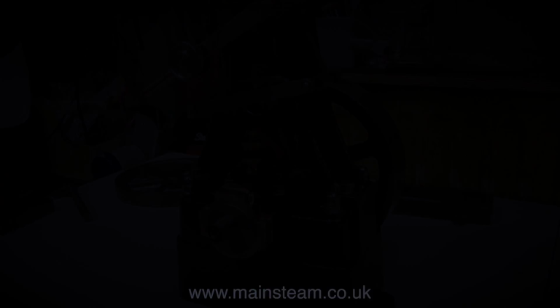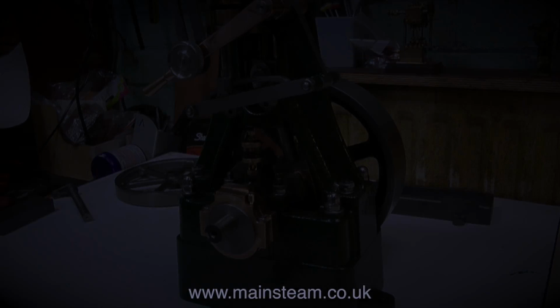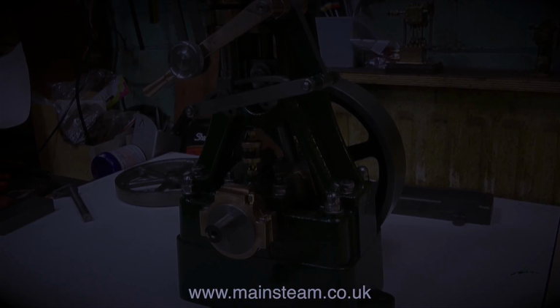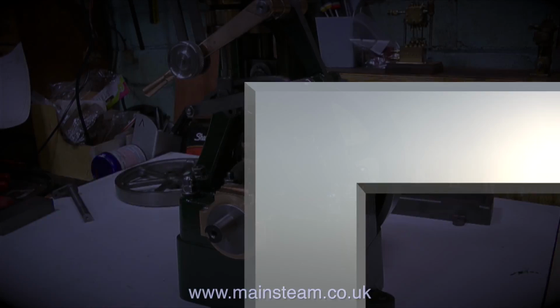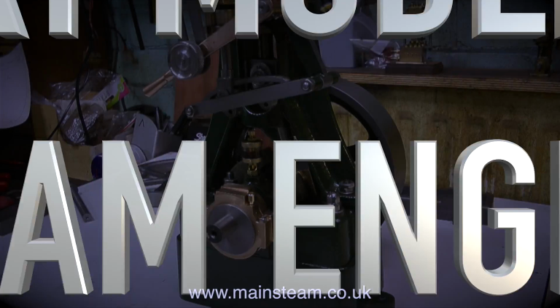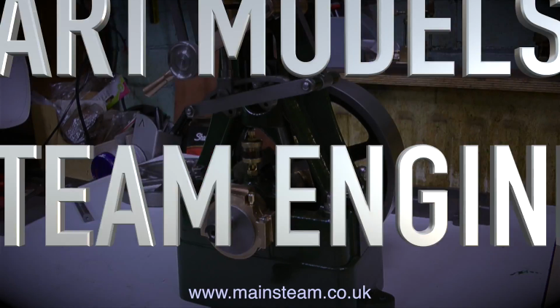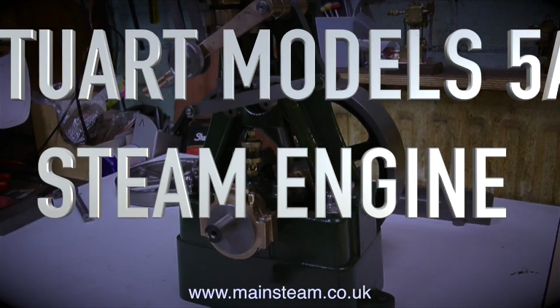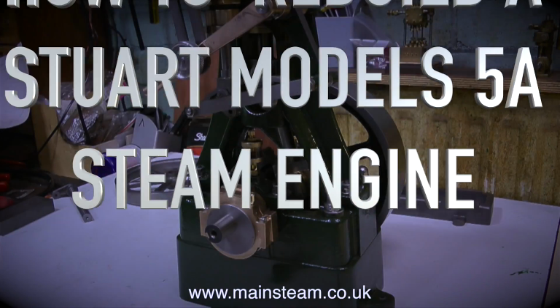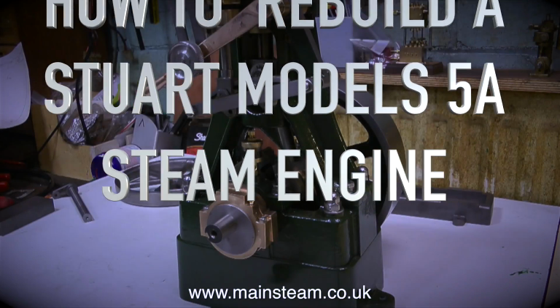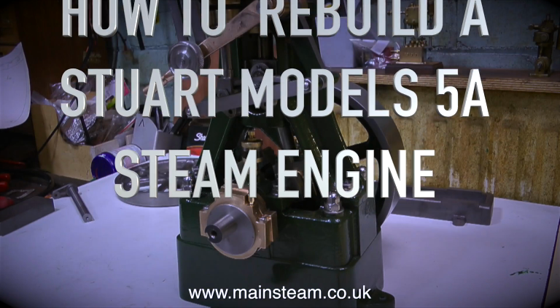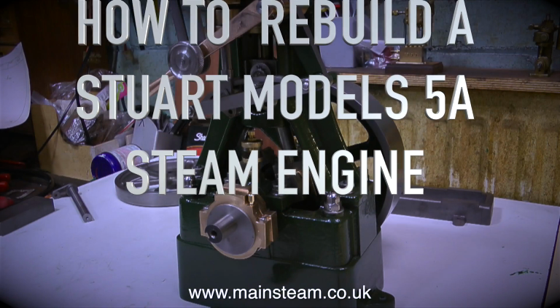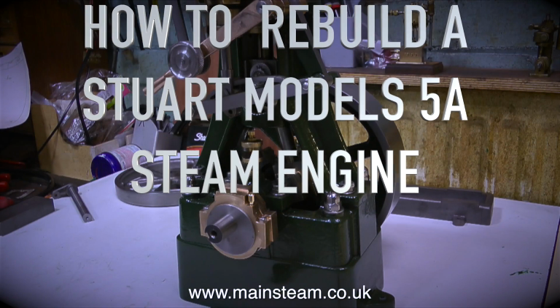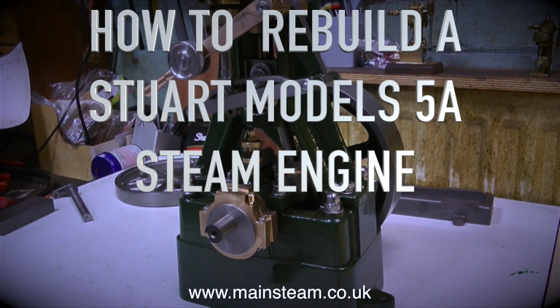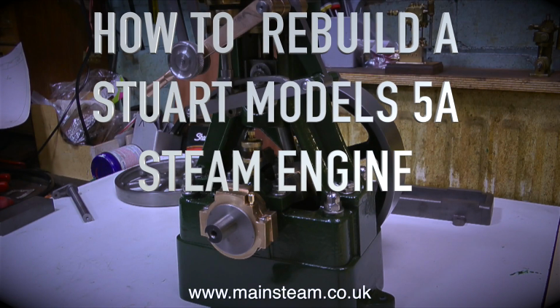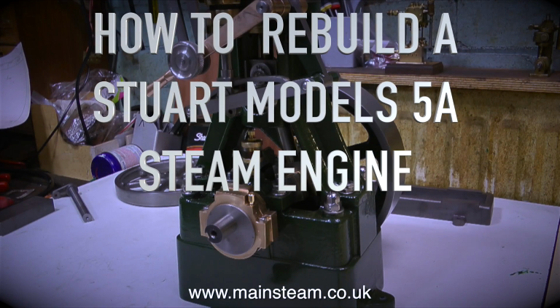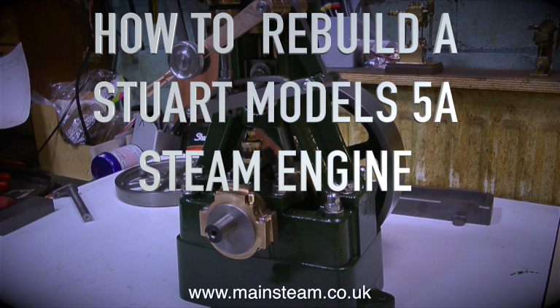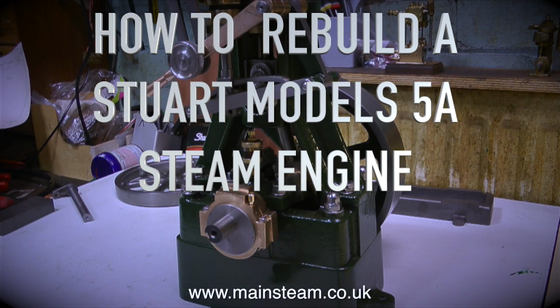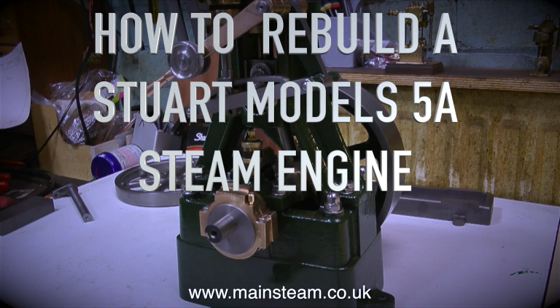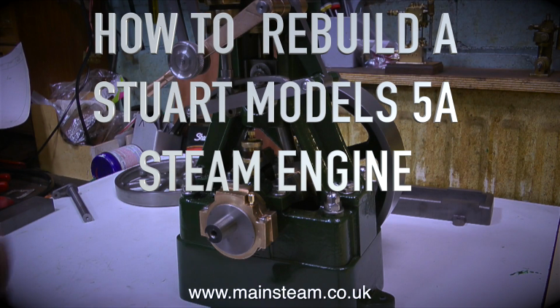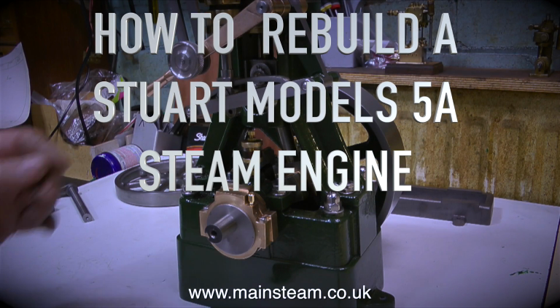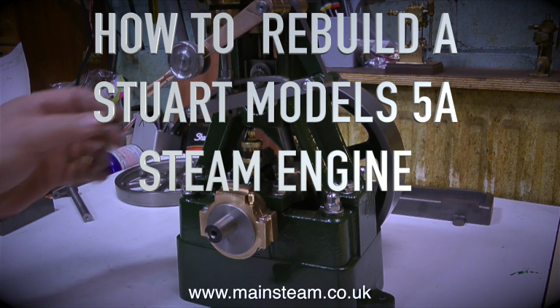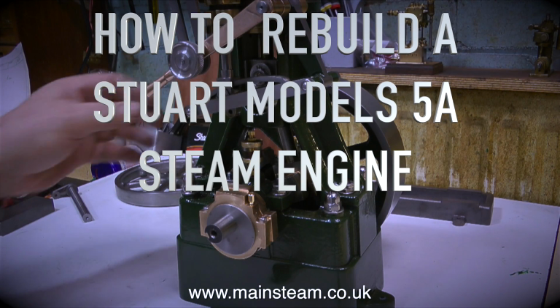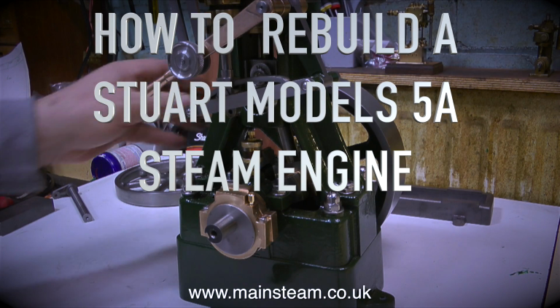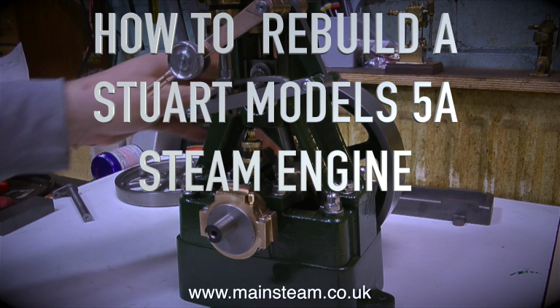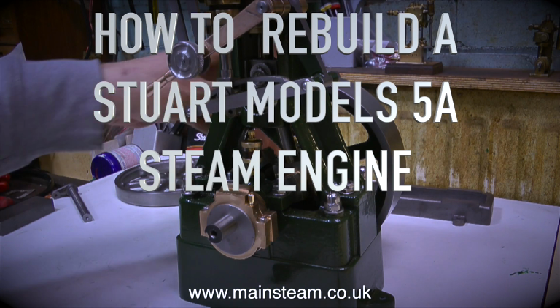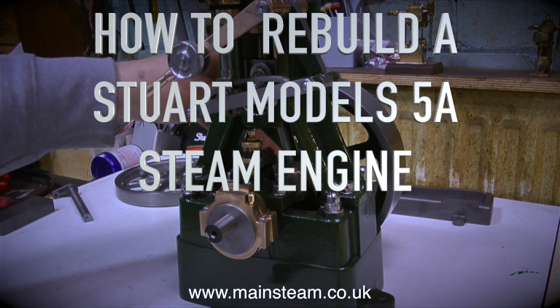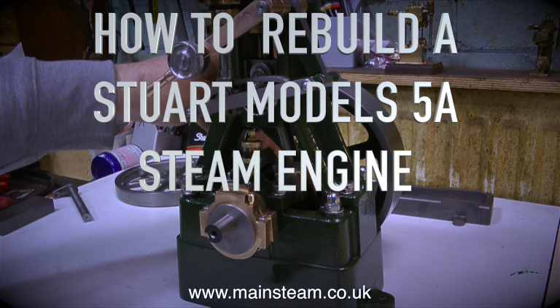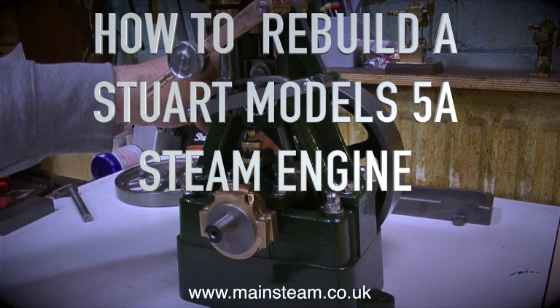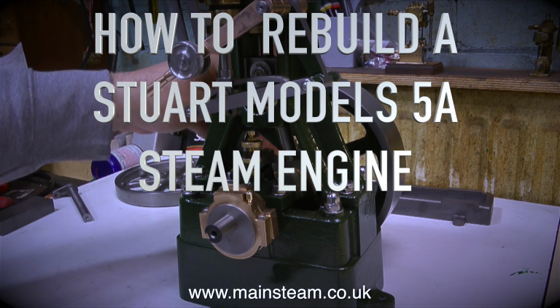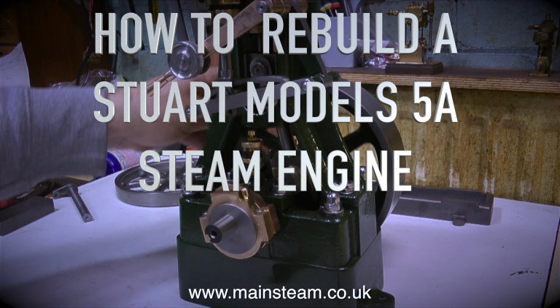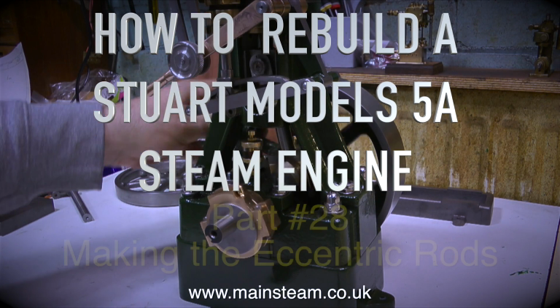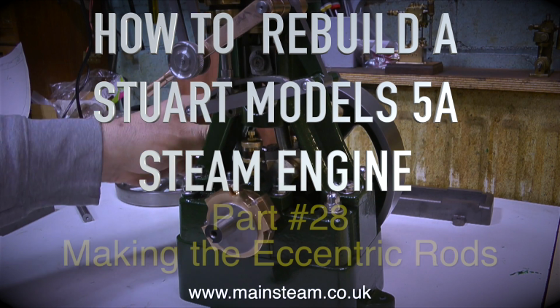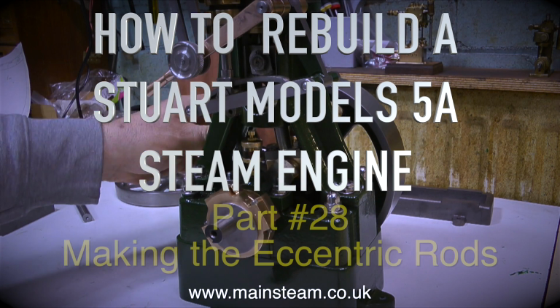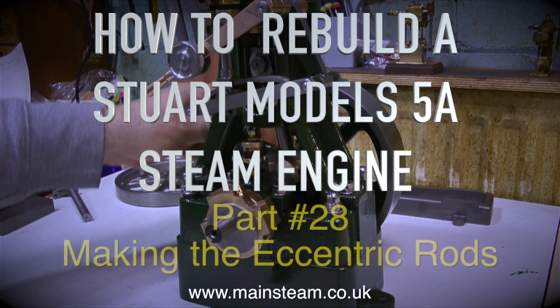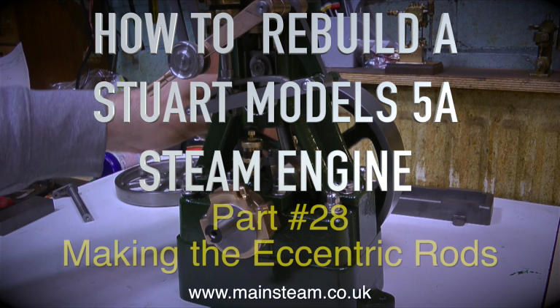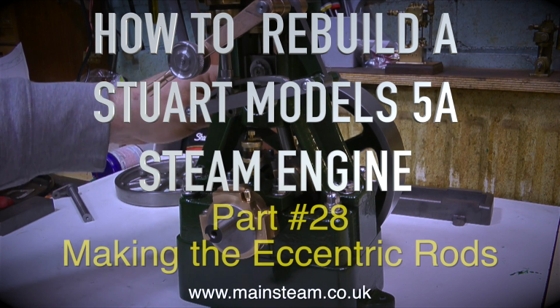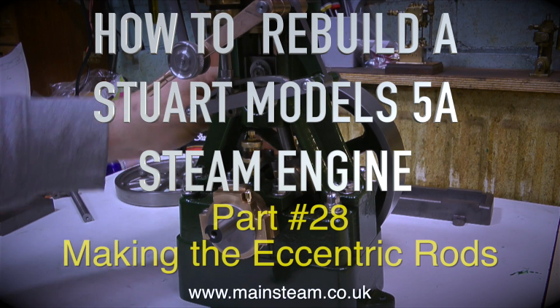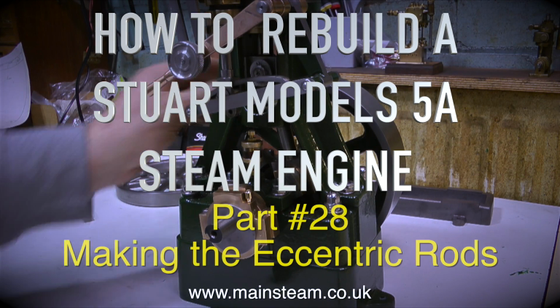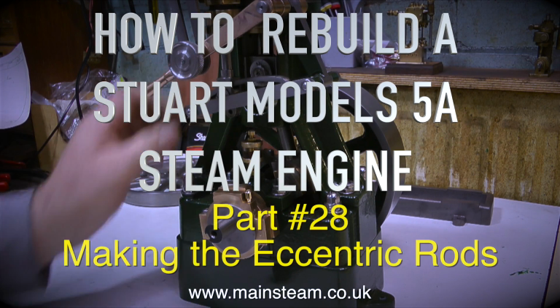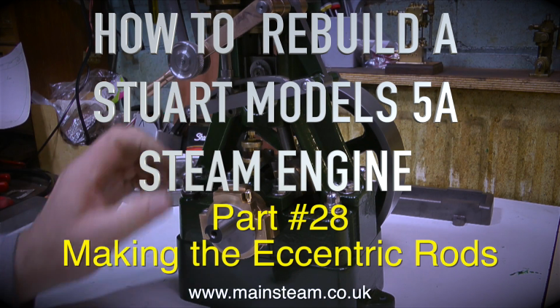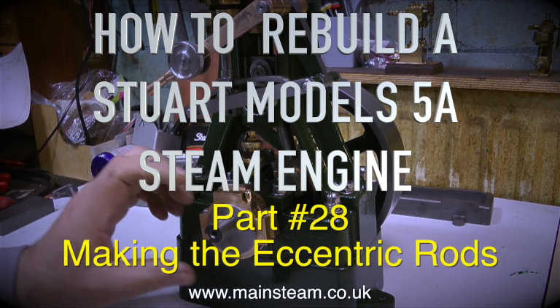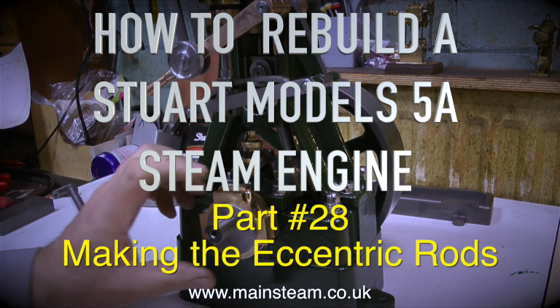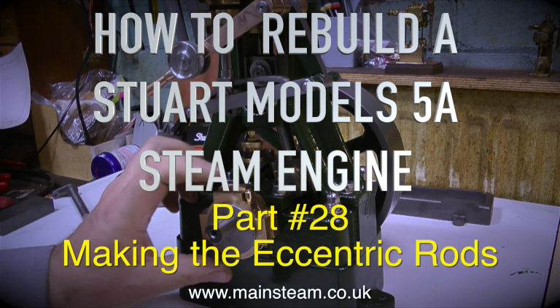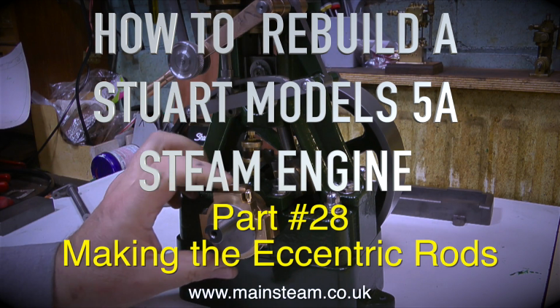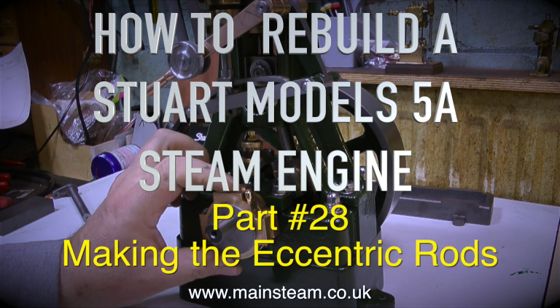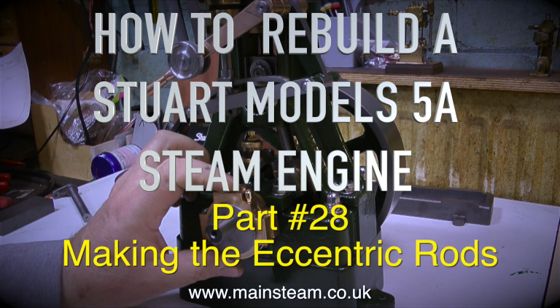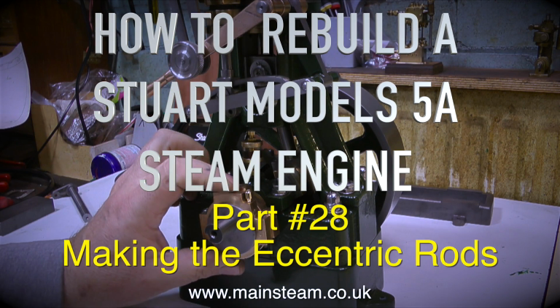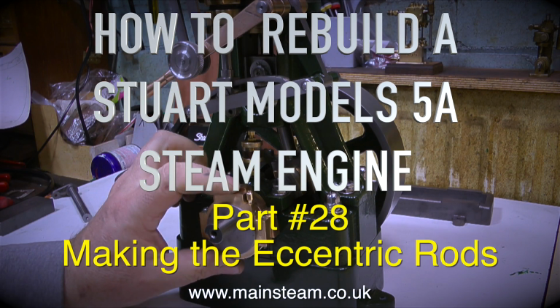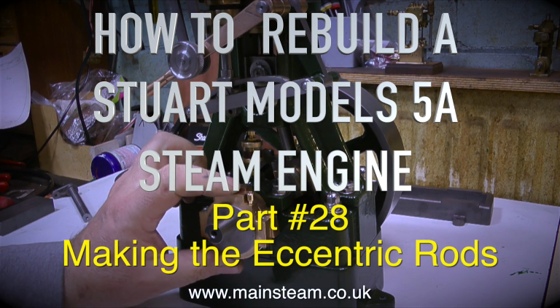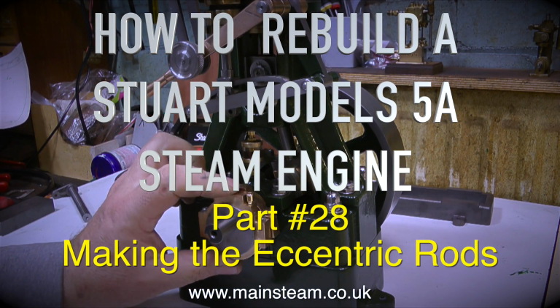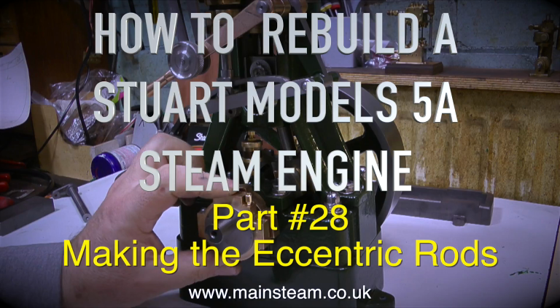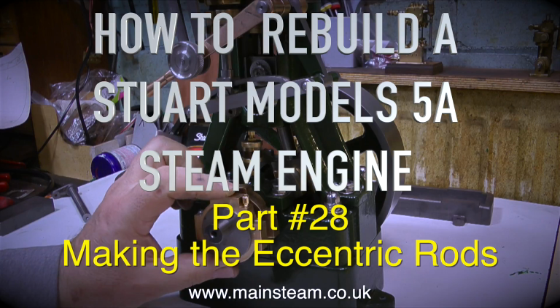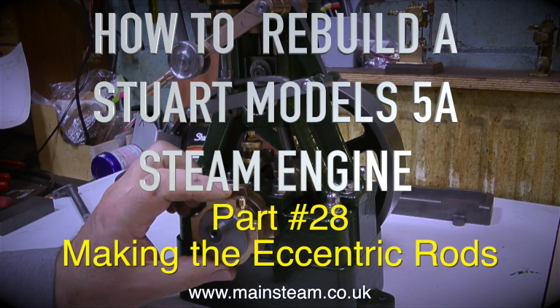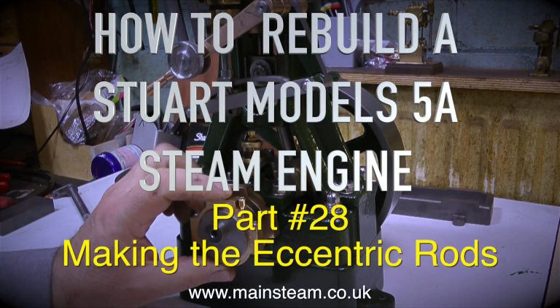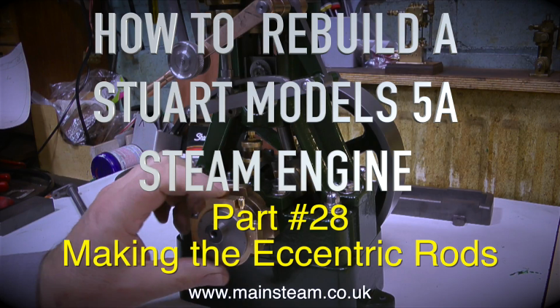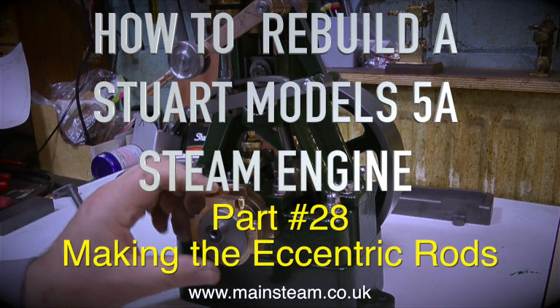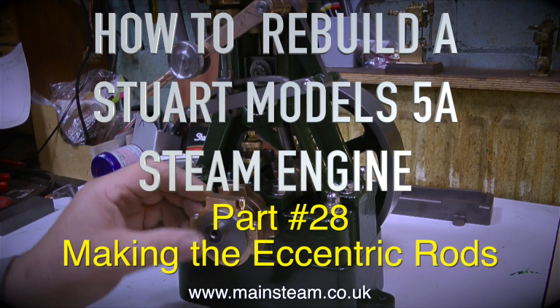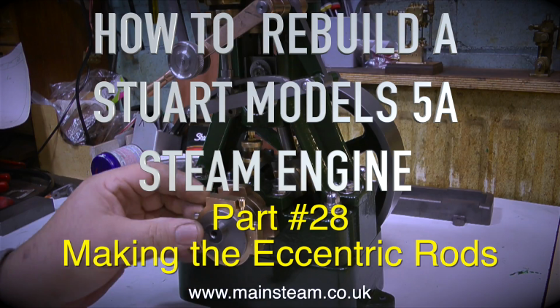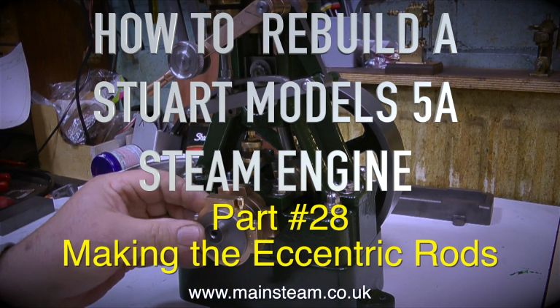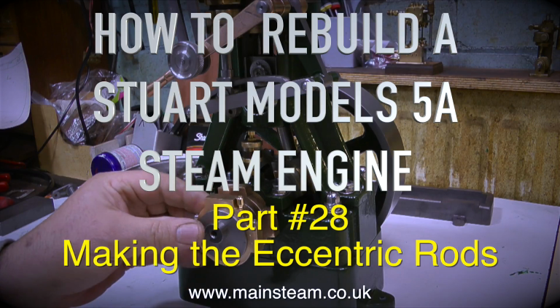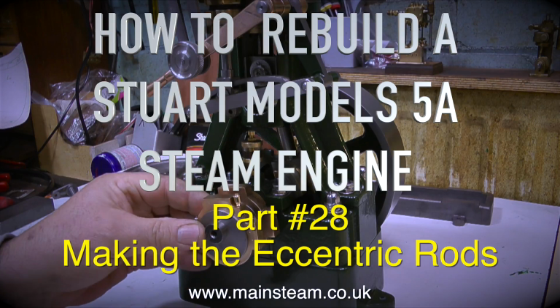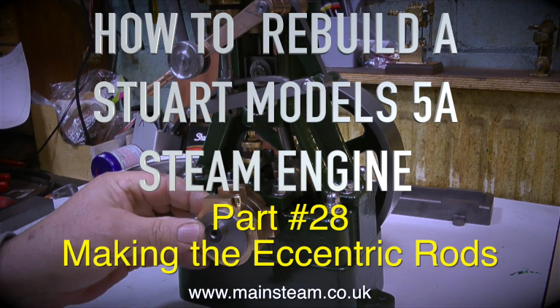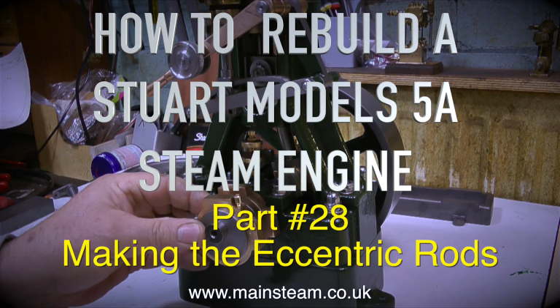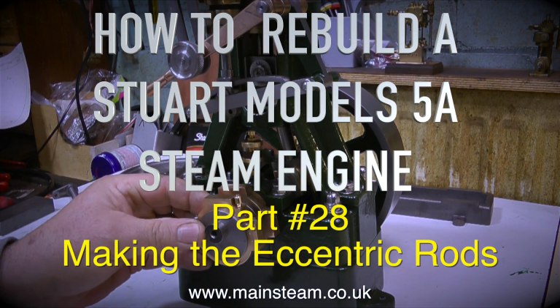How to rebuild a Stuart Models 5A steam engine, and this is part 28, making the eccentric rods.